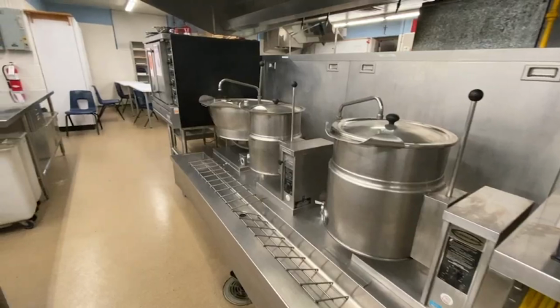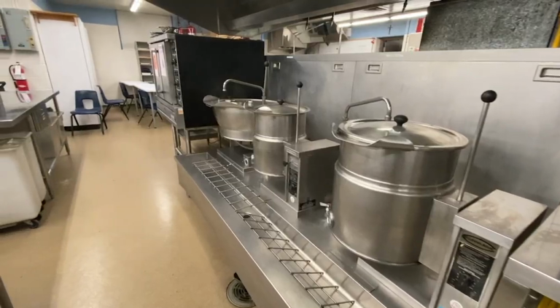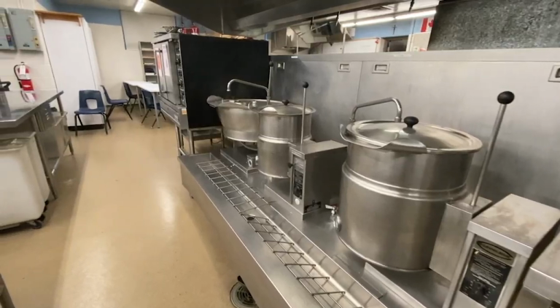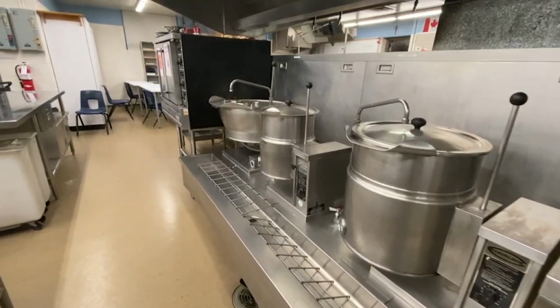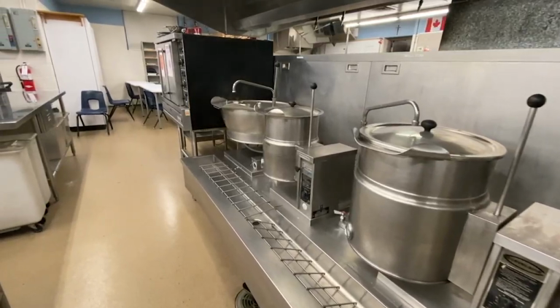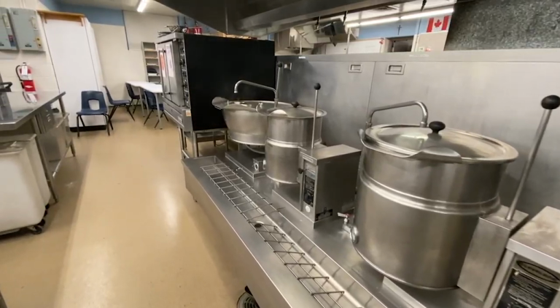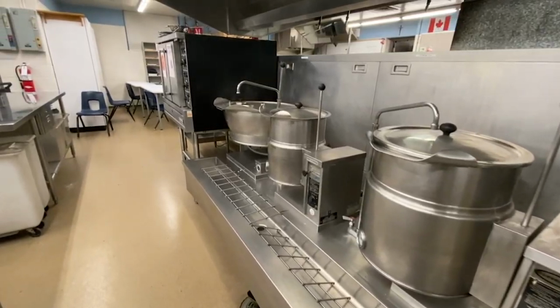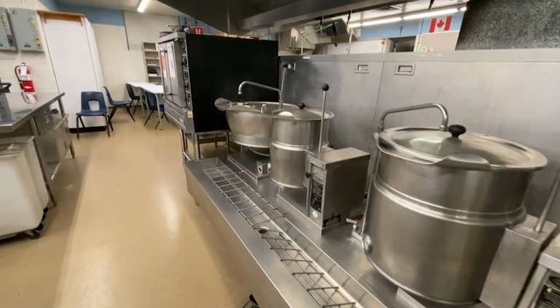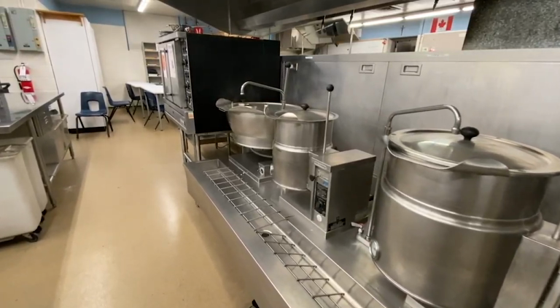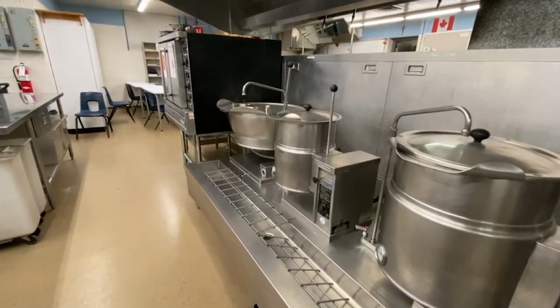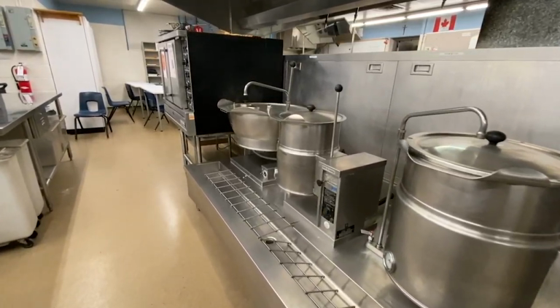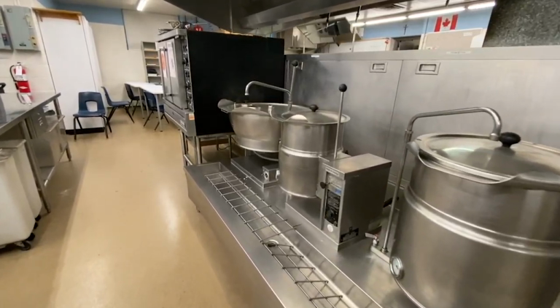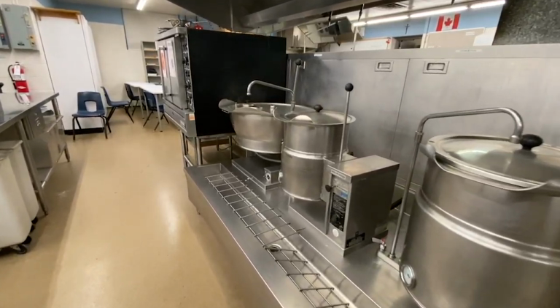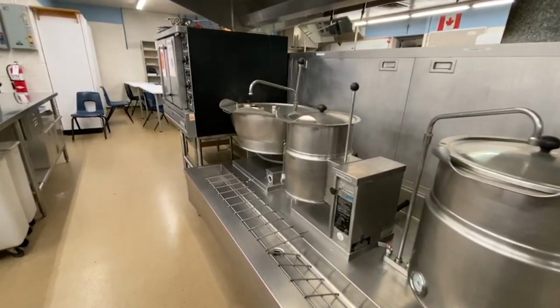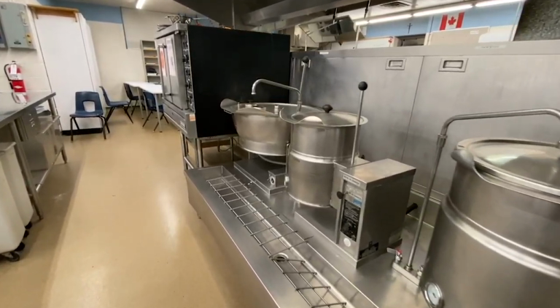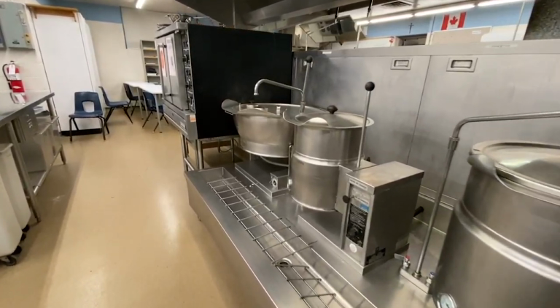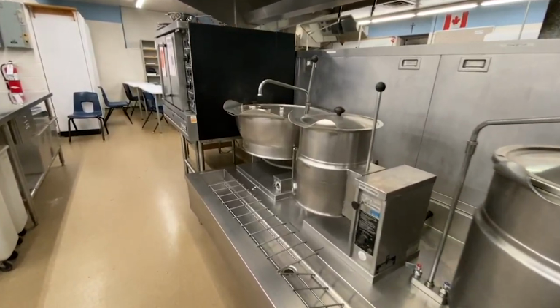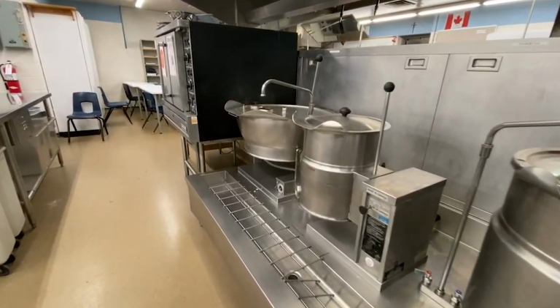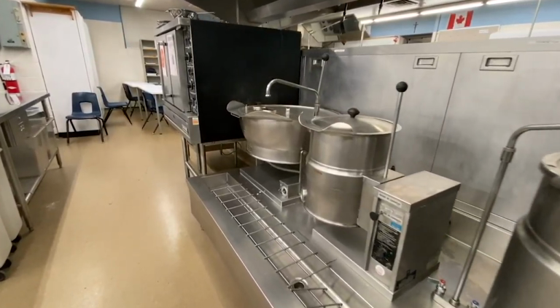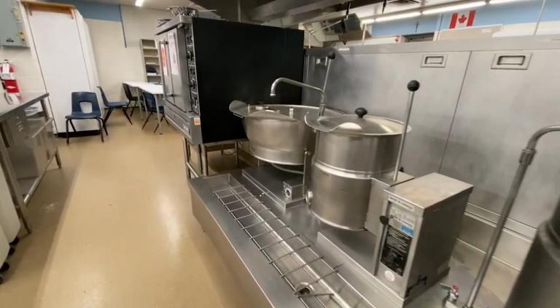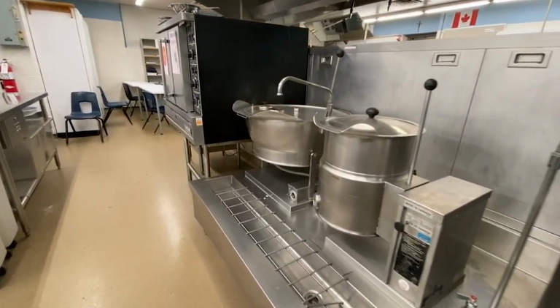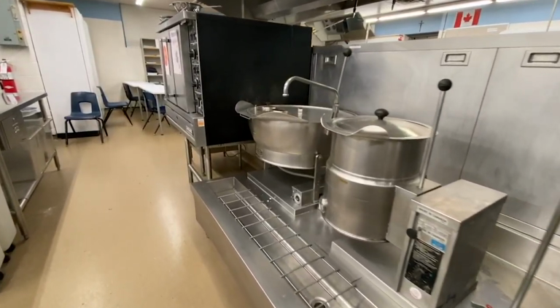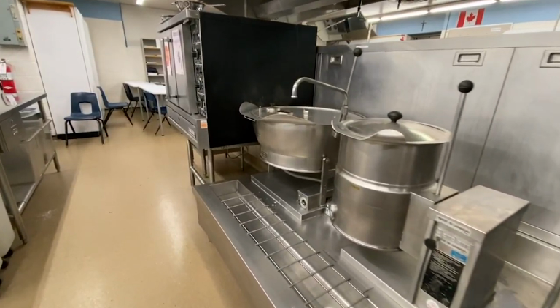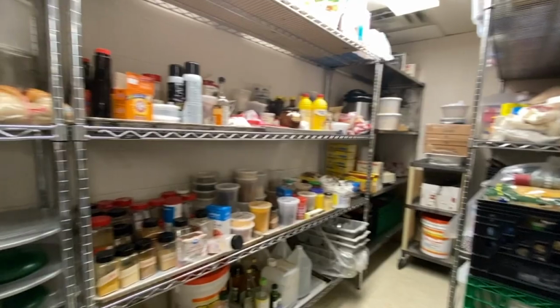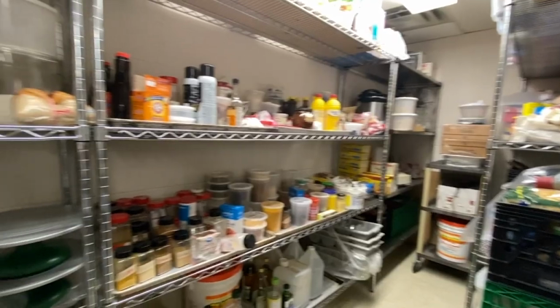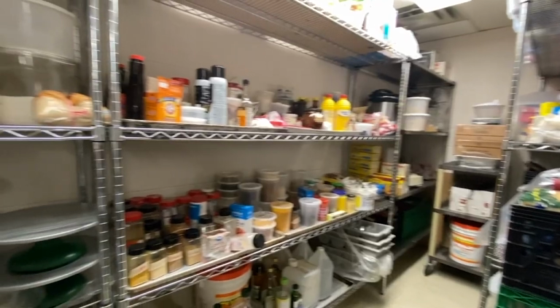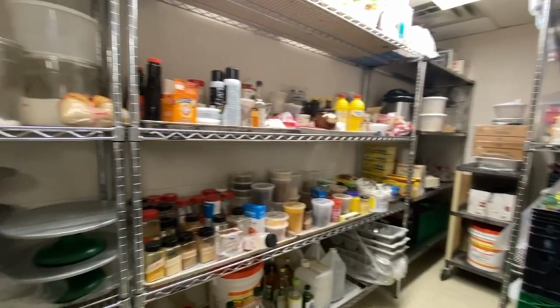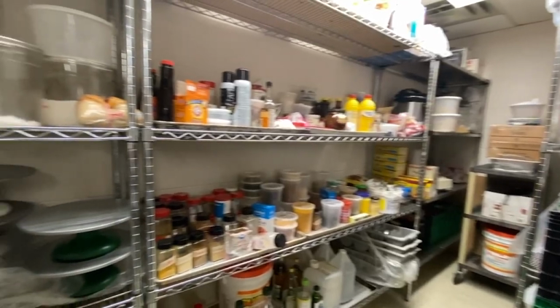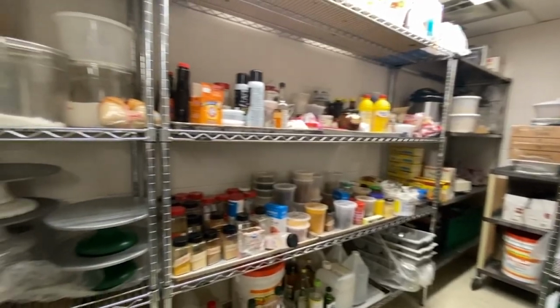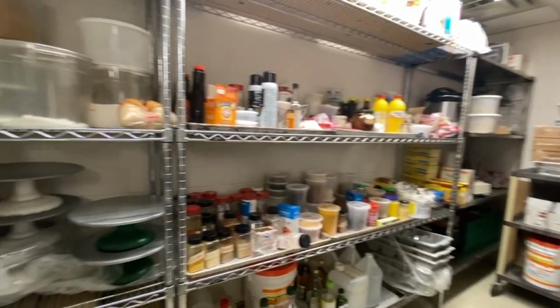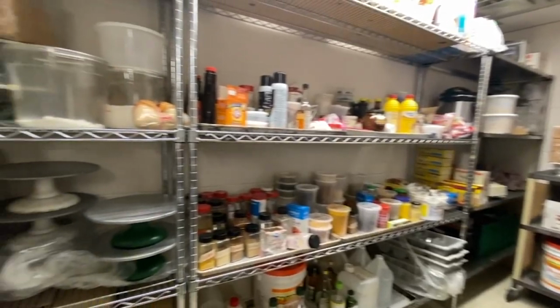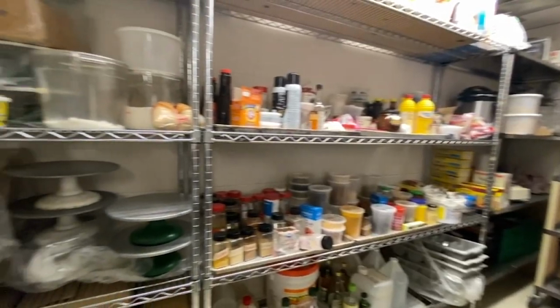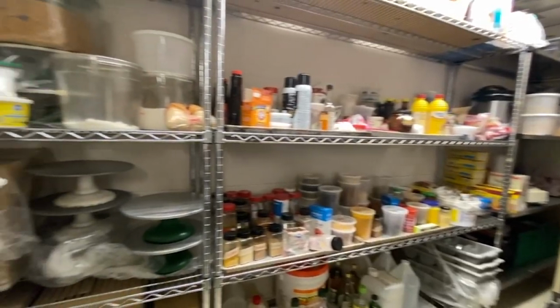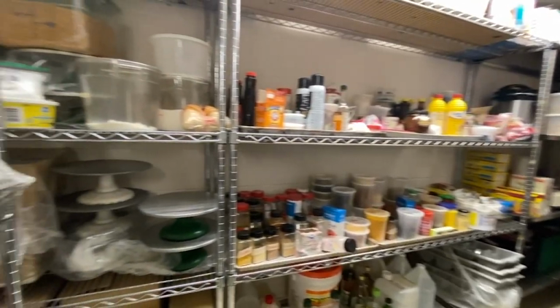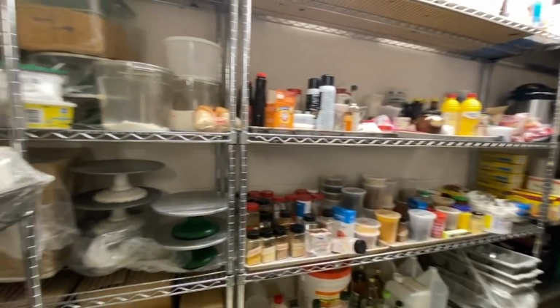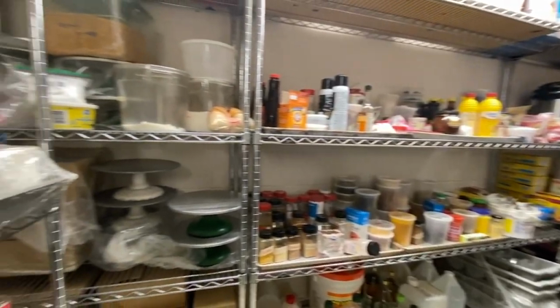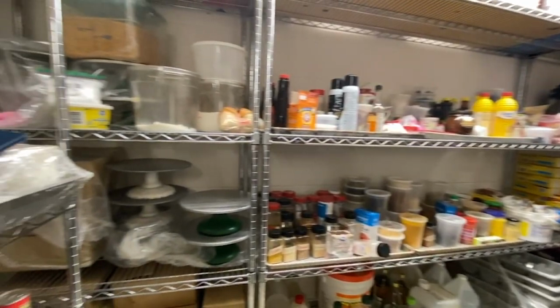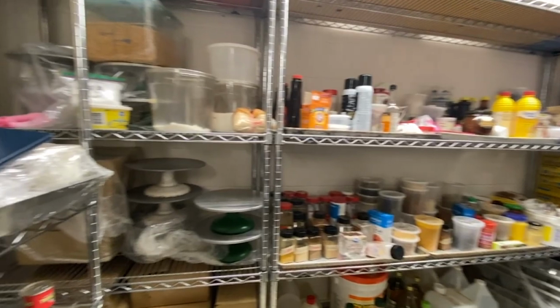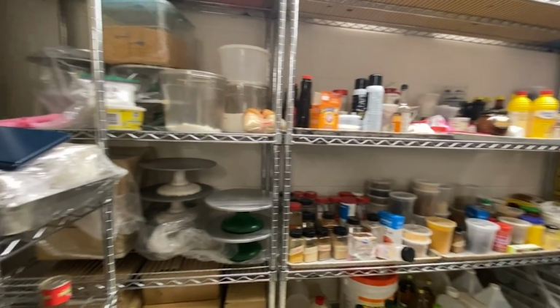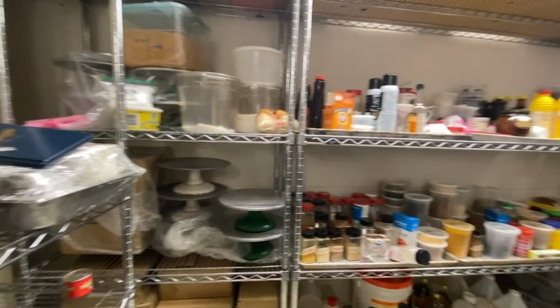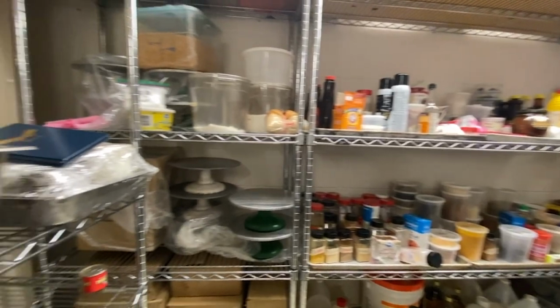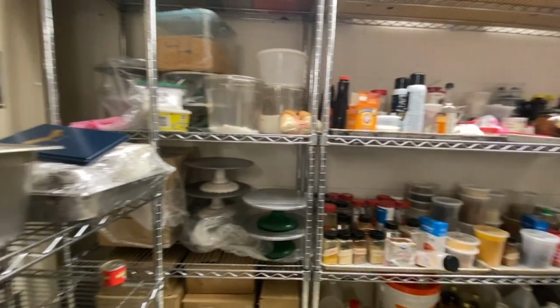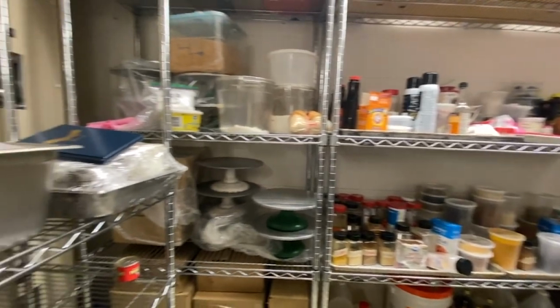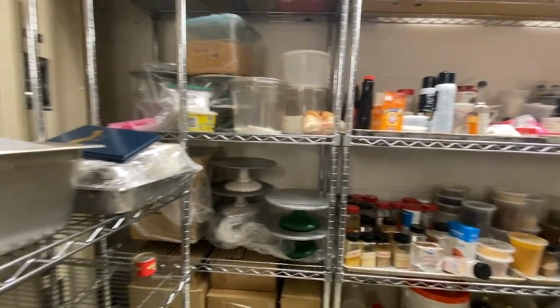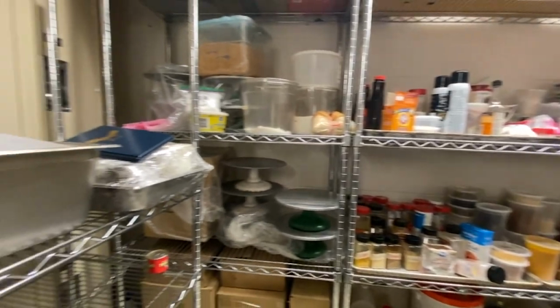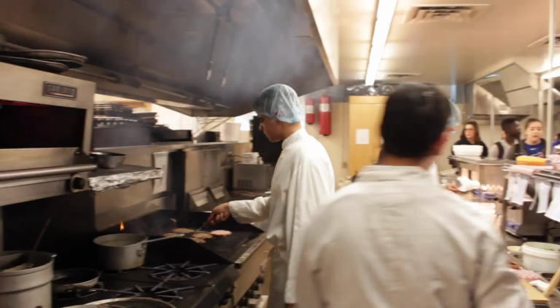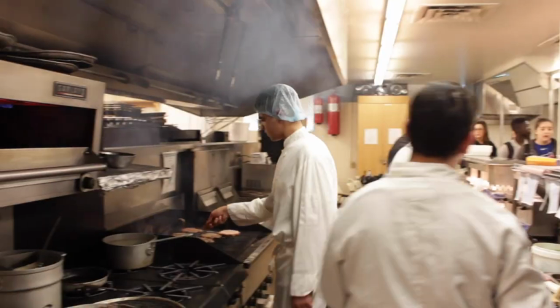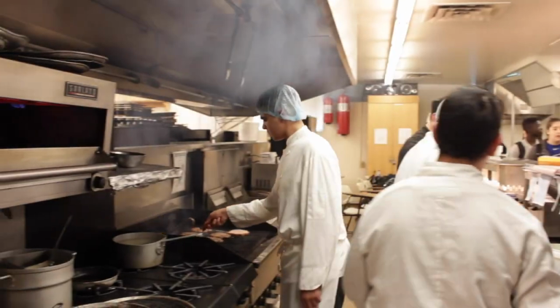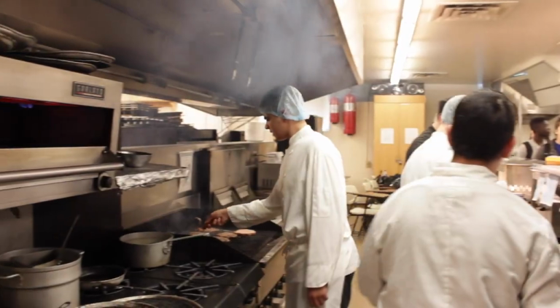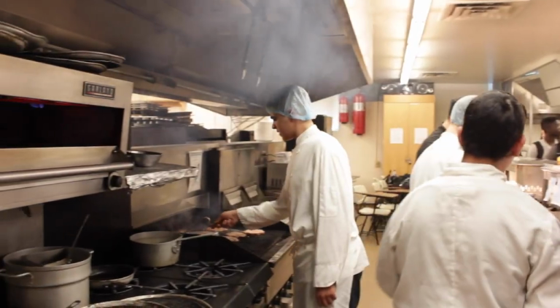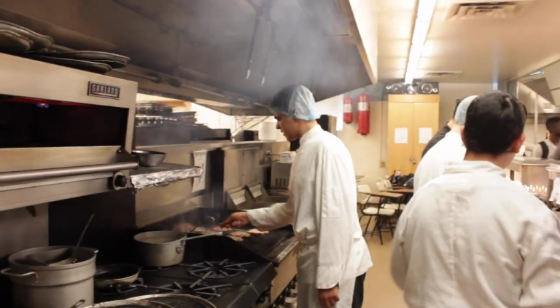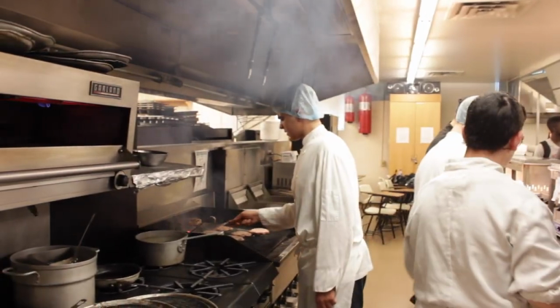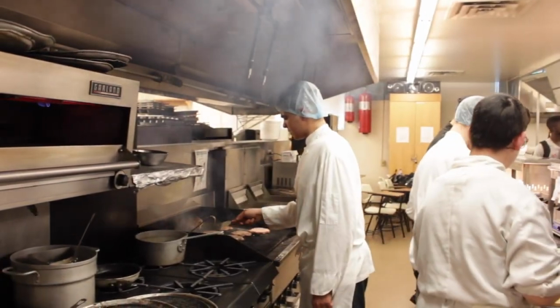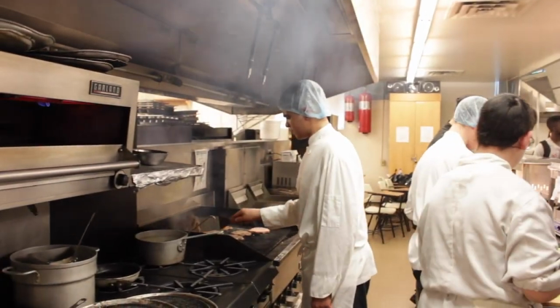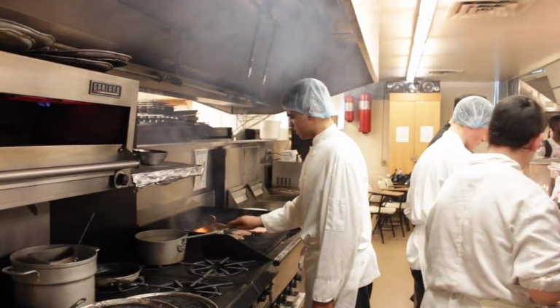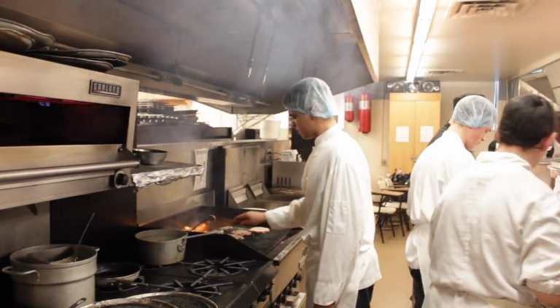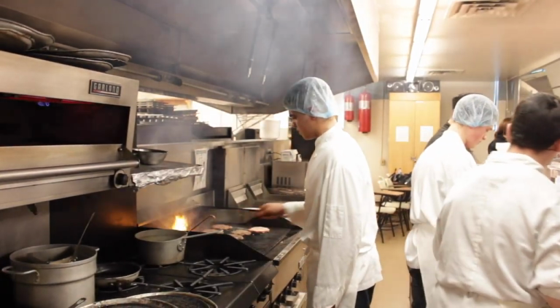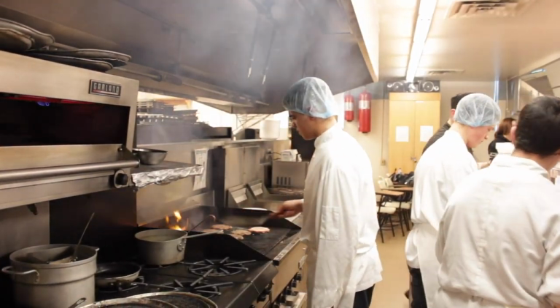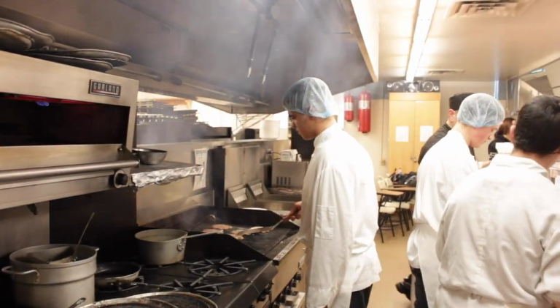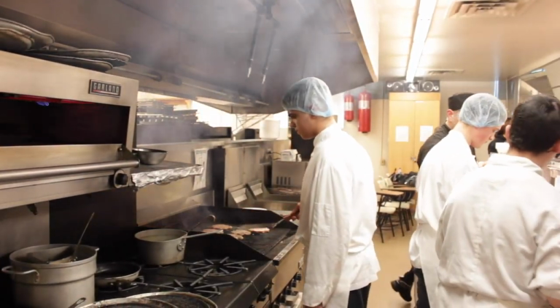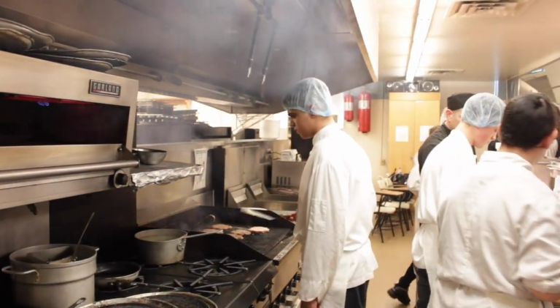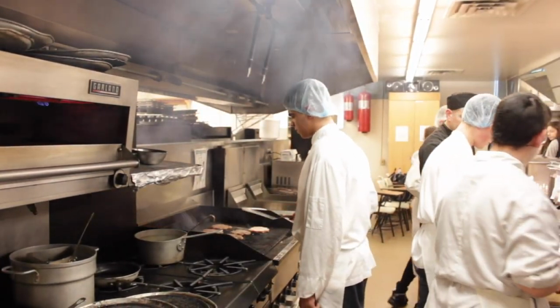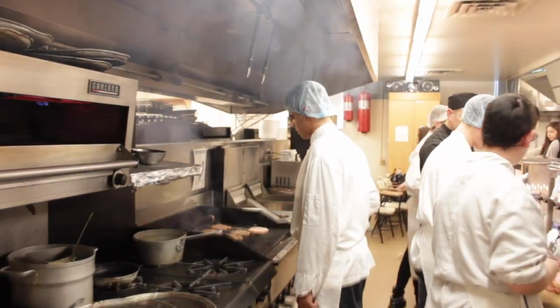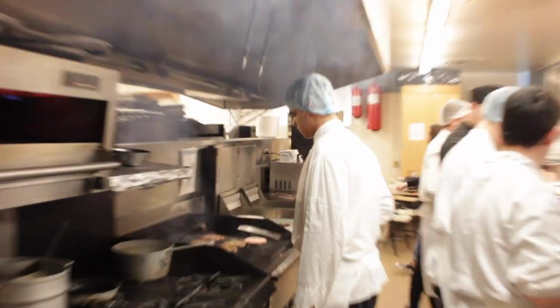Hospitality offers cooking and baking in our industry quality kitchen where students prepare ingredients and create delicious meals.